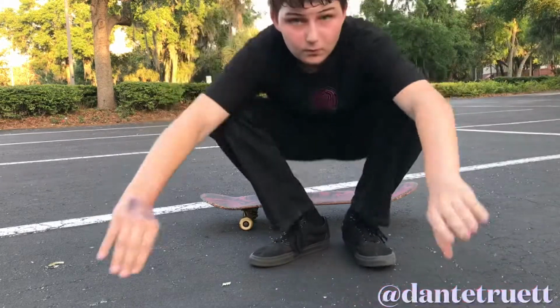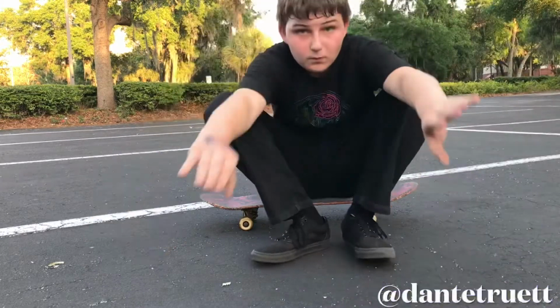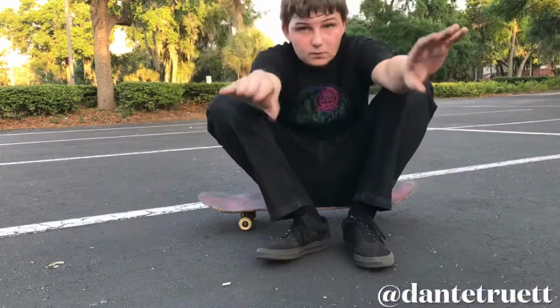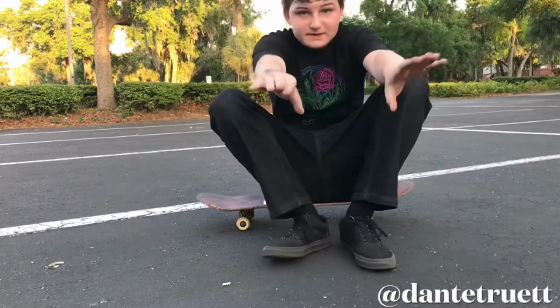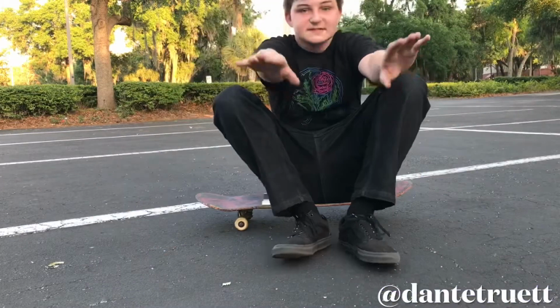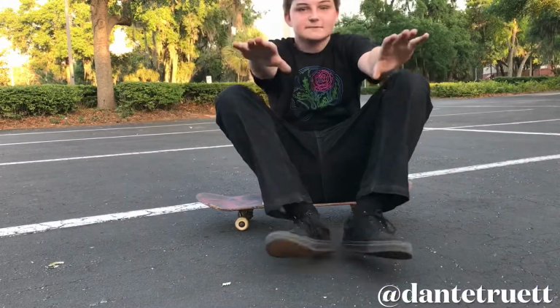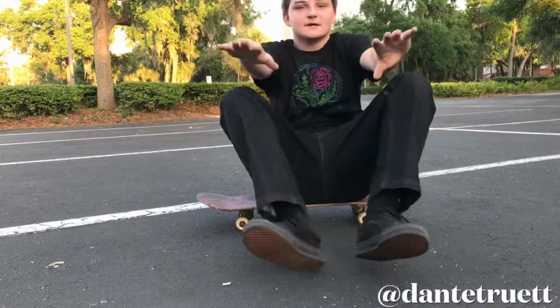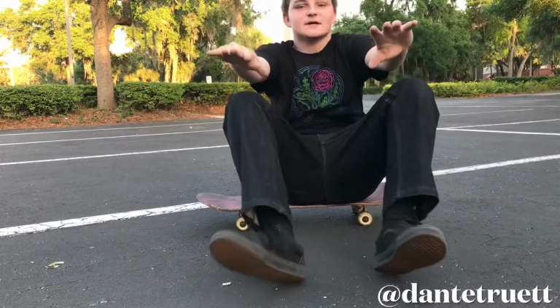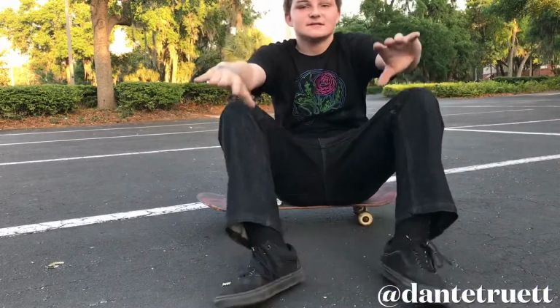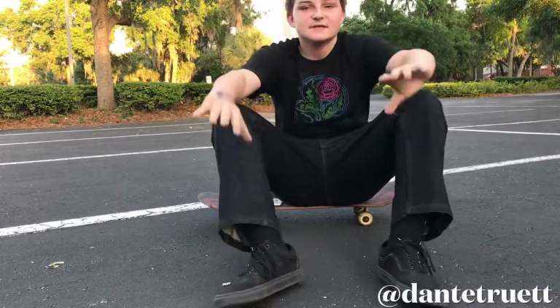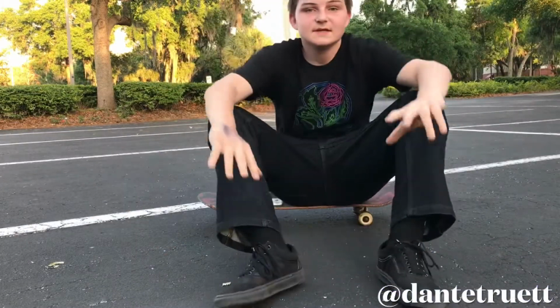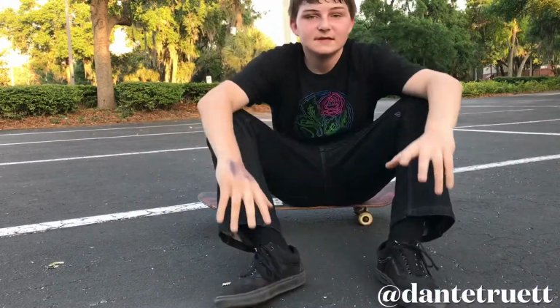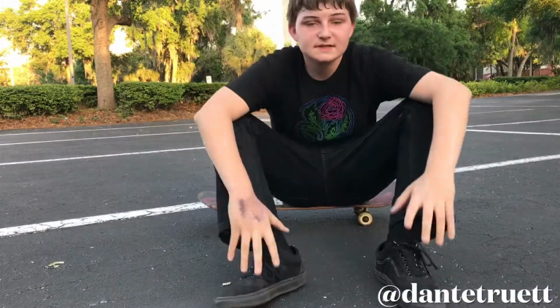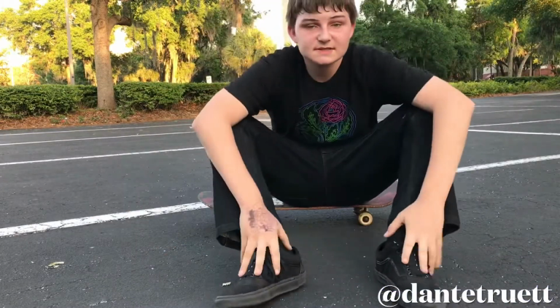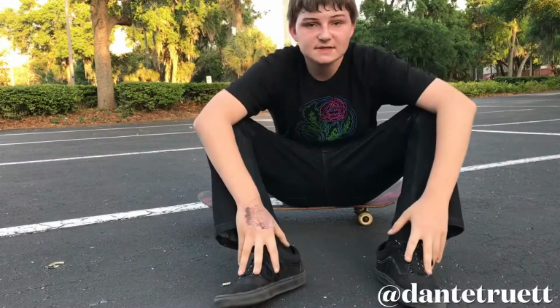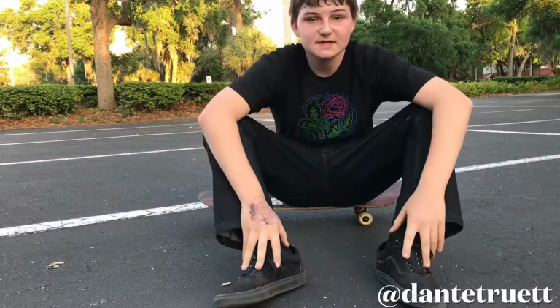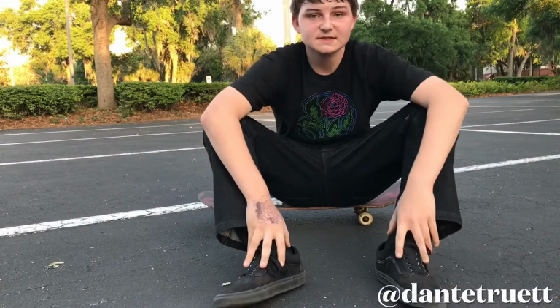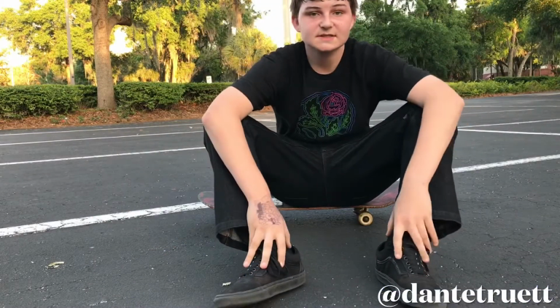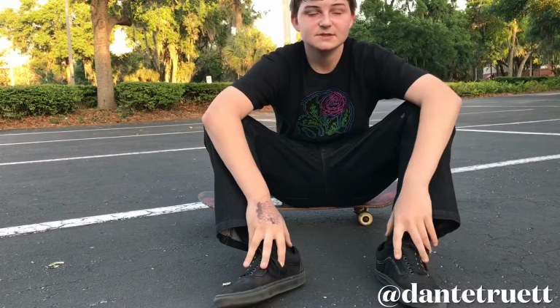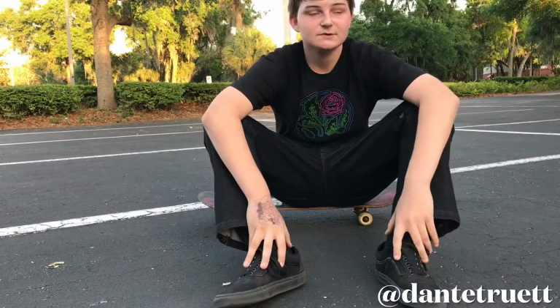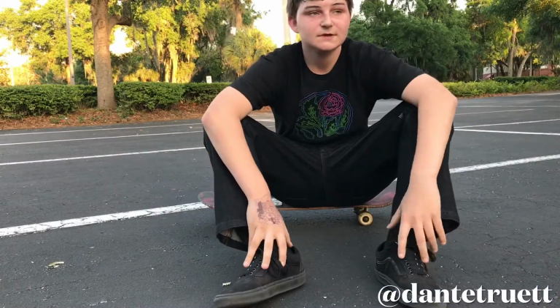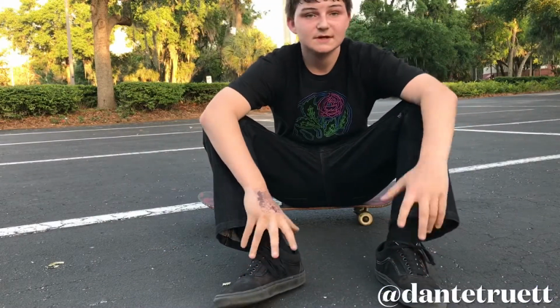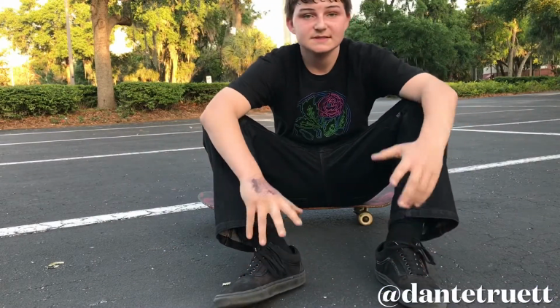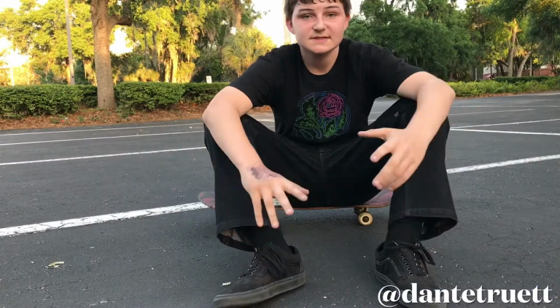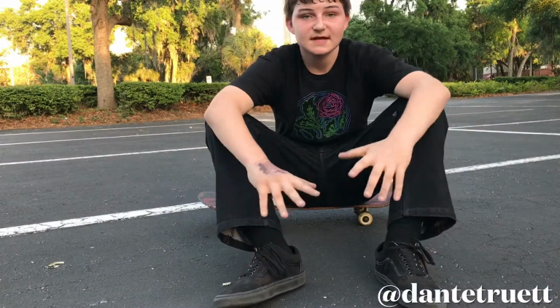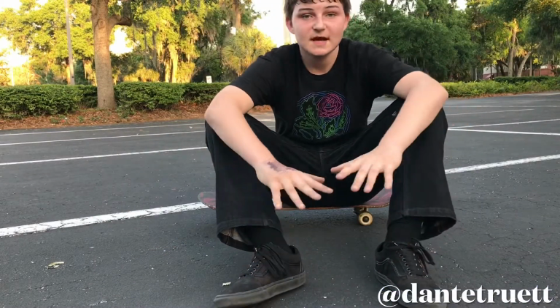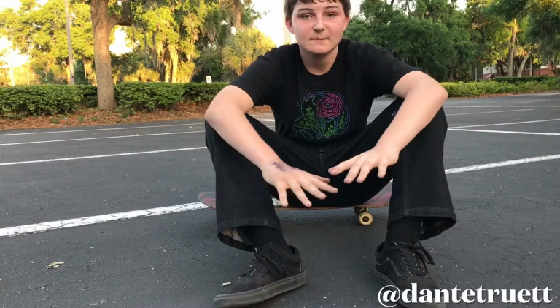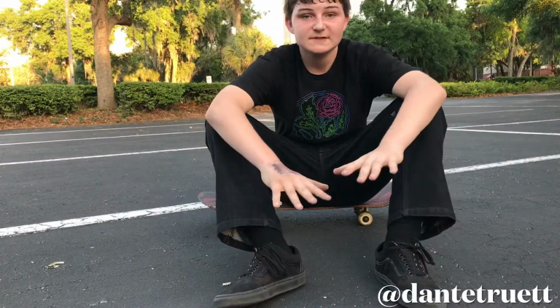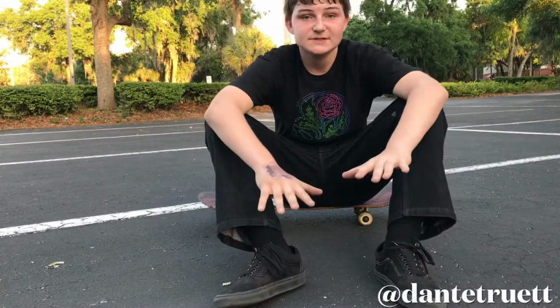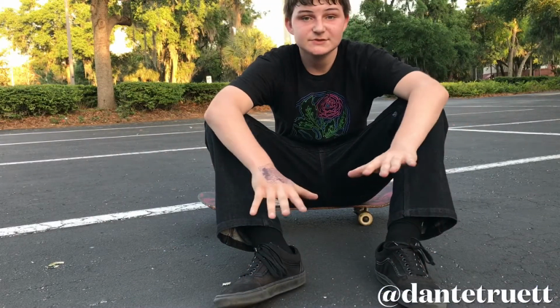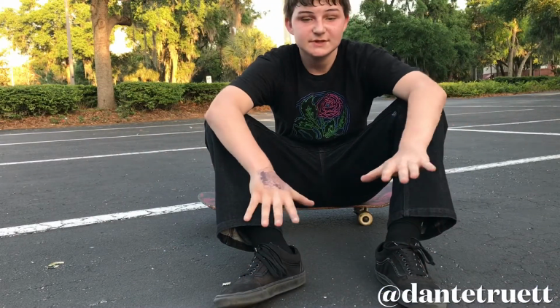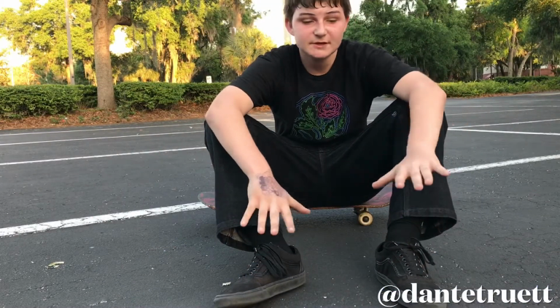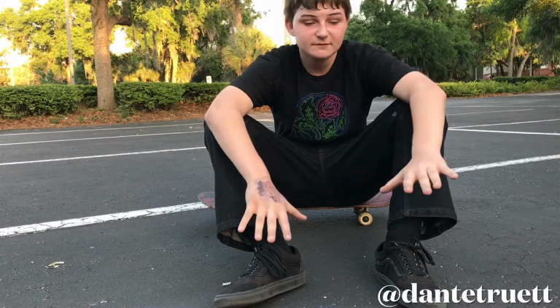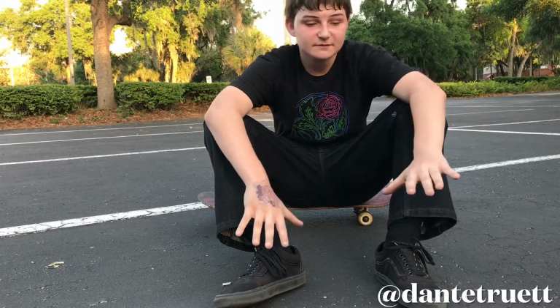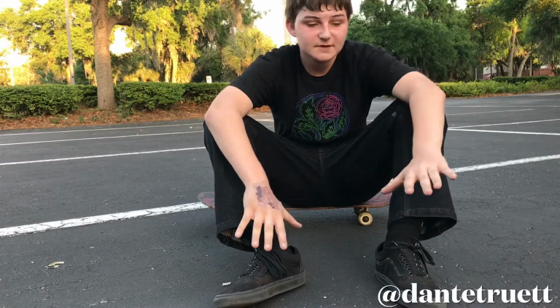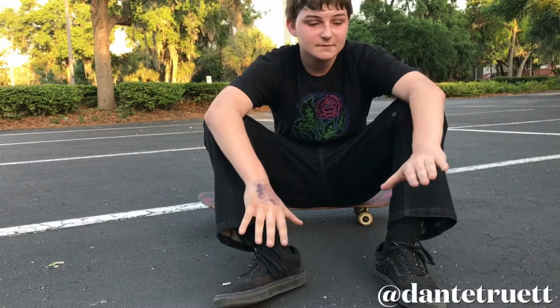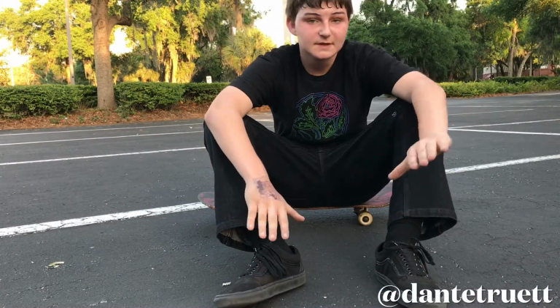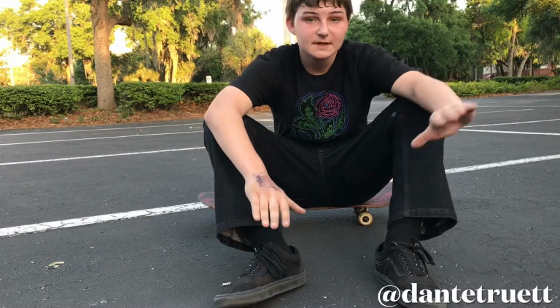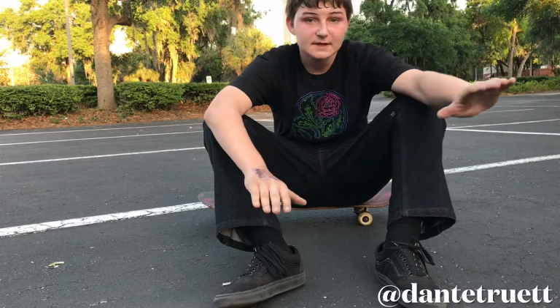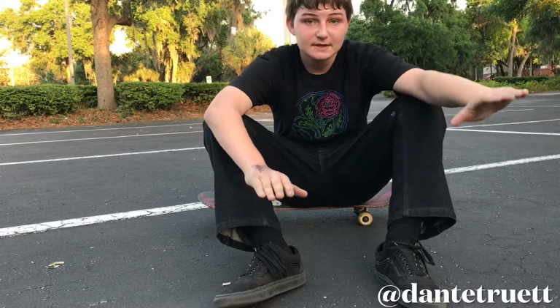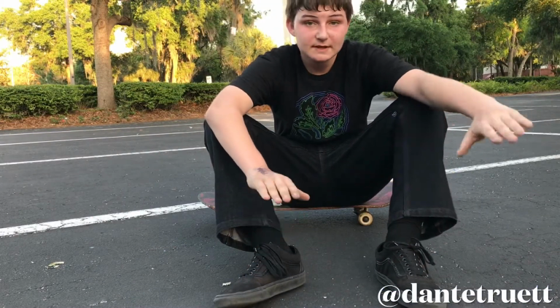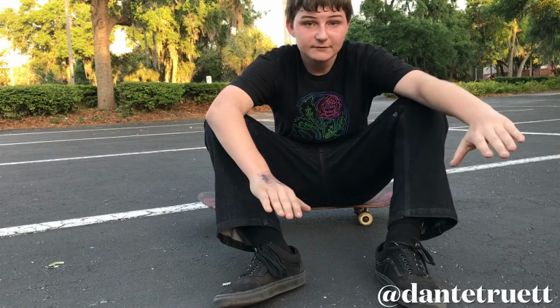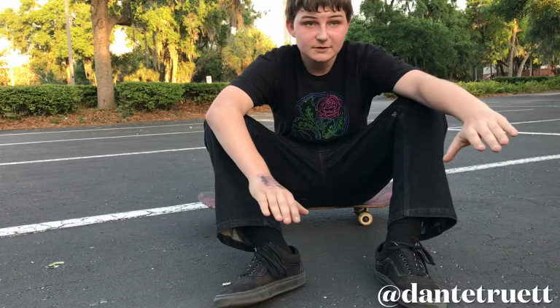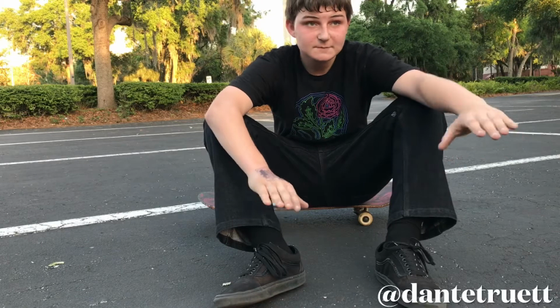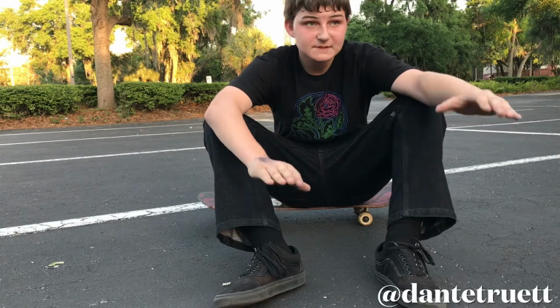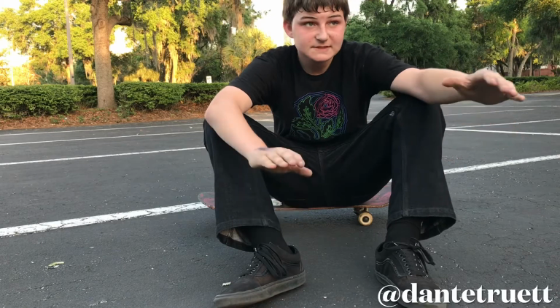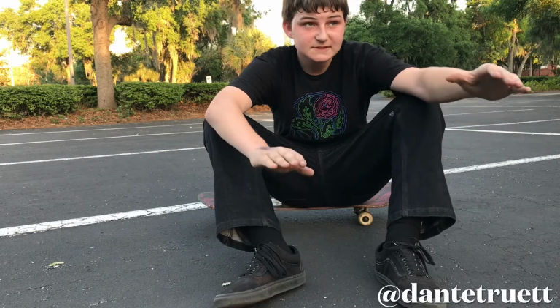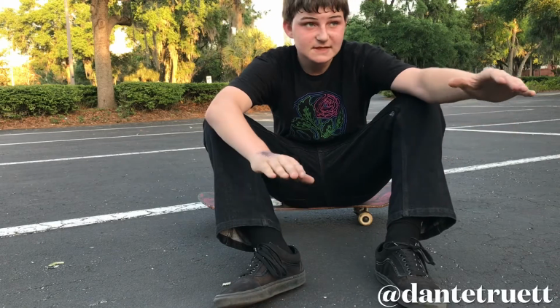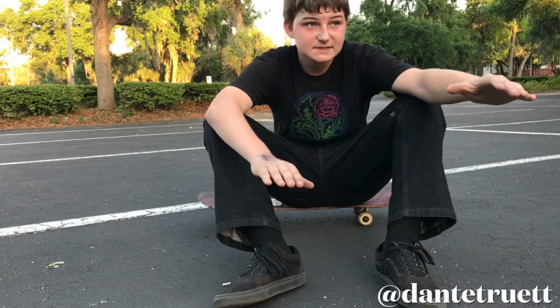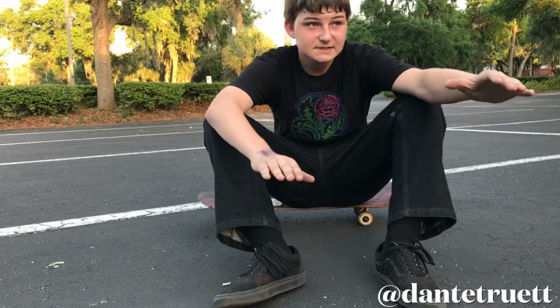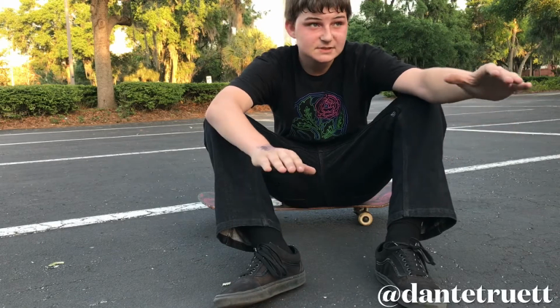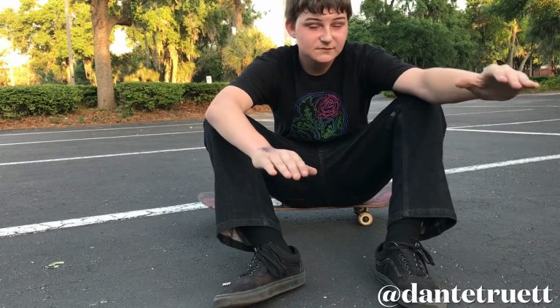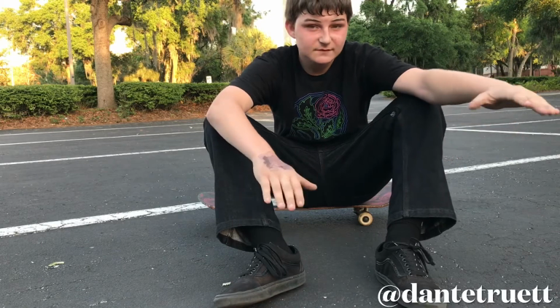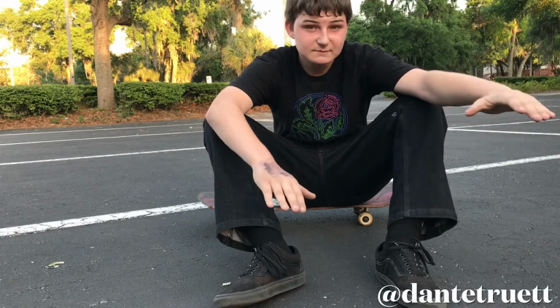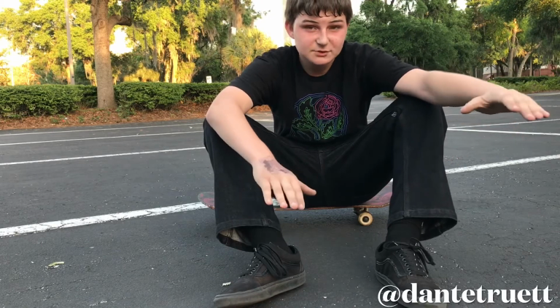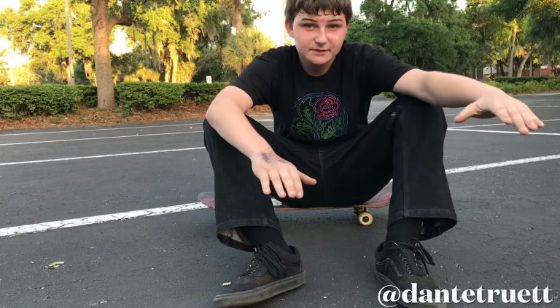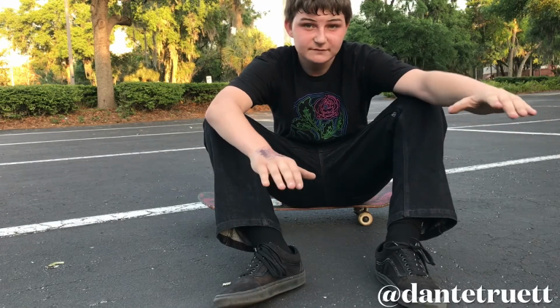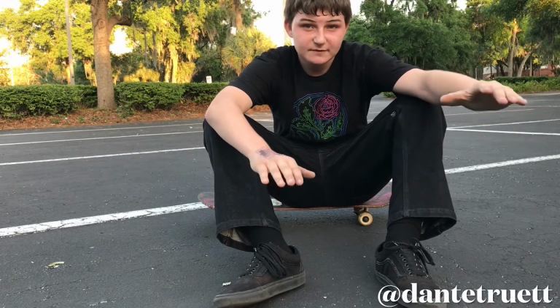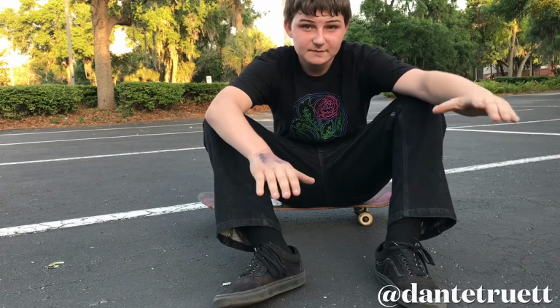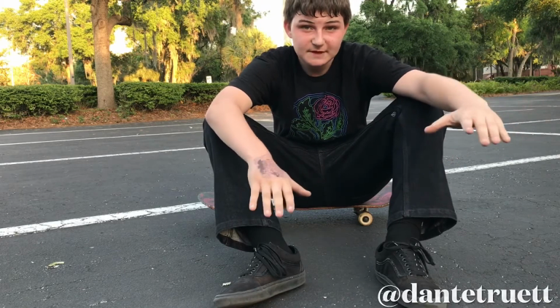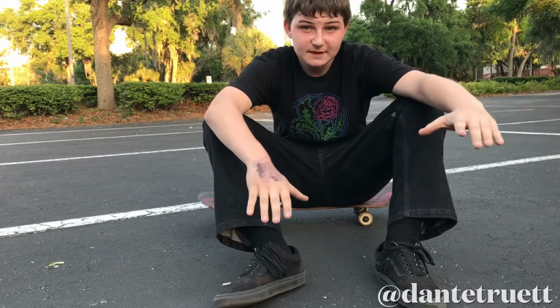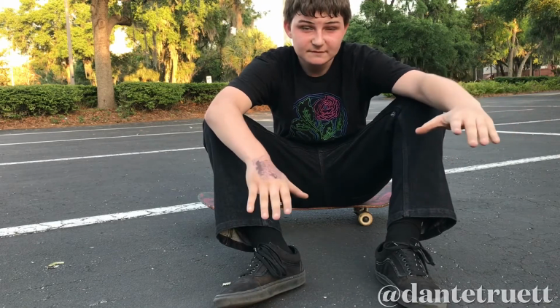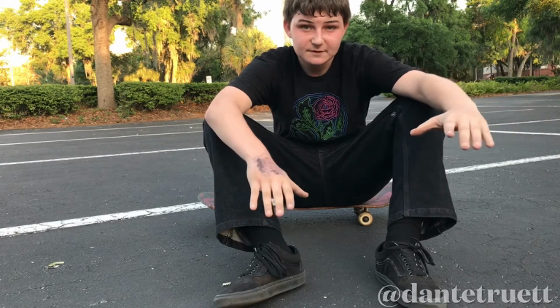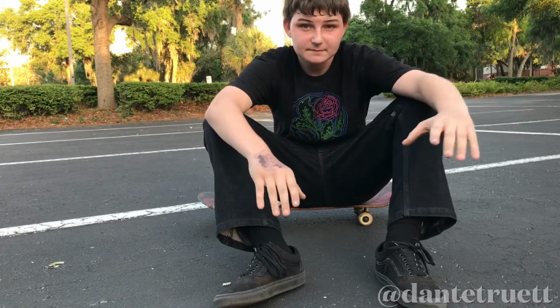What's up guys, it is Dante Truitt. Today I'm going to teach you a heel flip. The heel flip is the next flip trick from the kickflip.